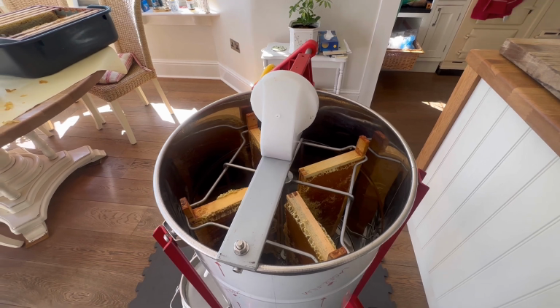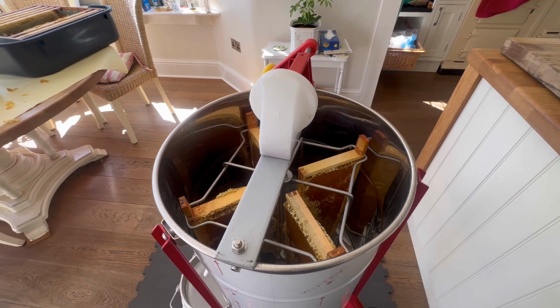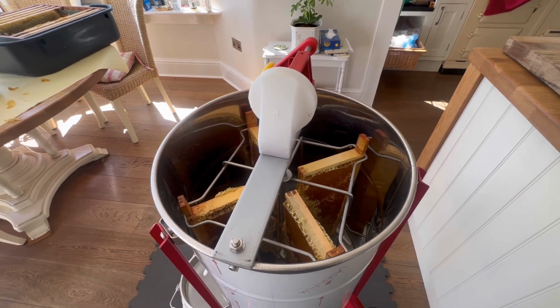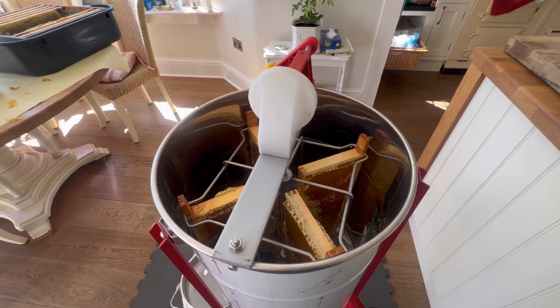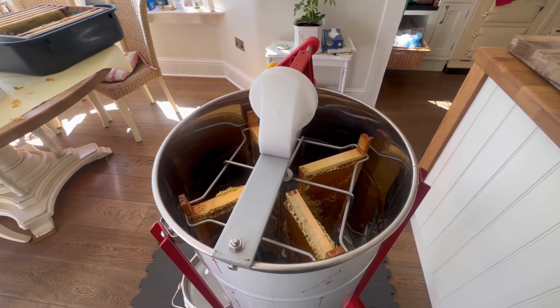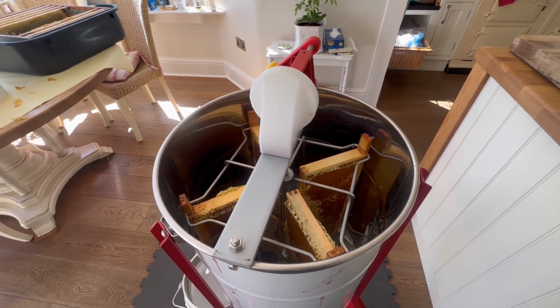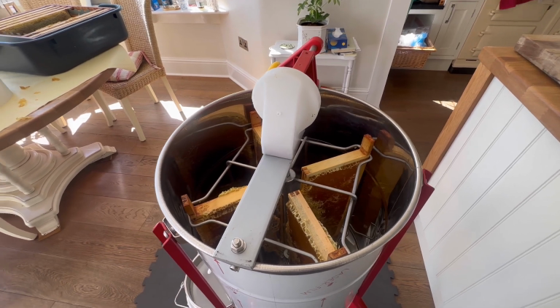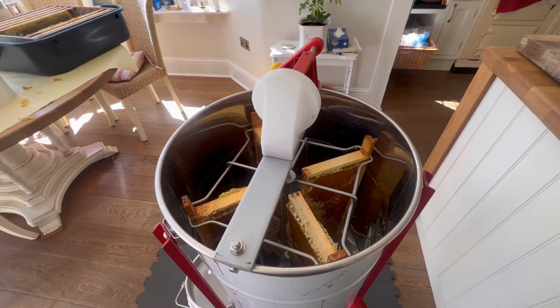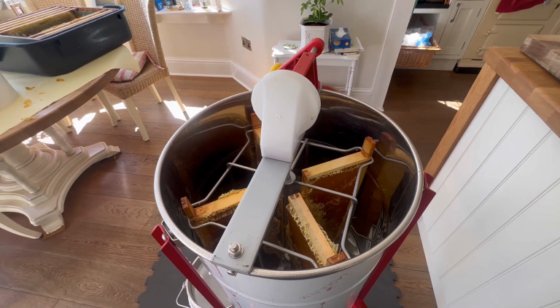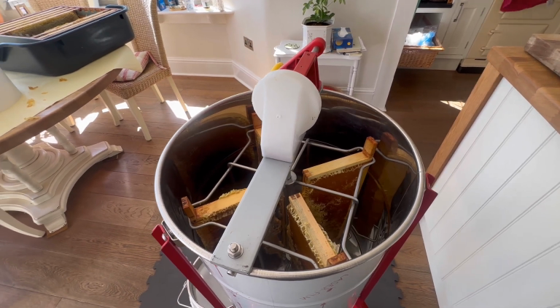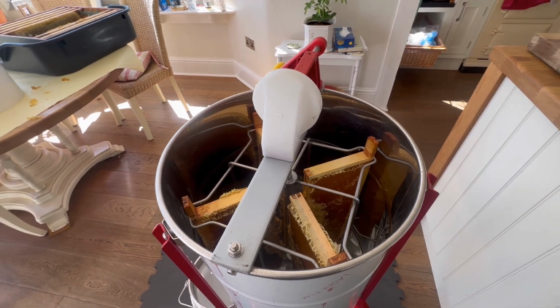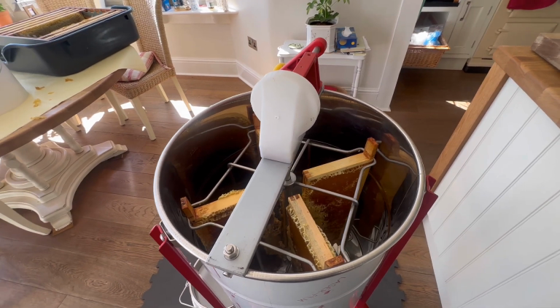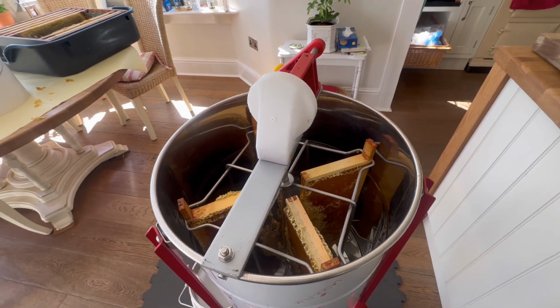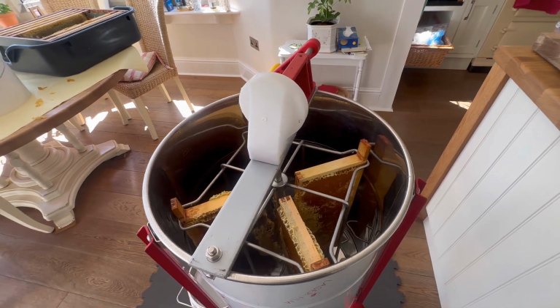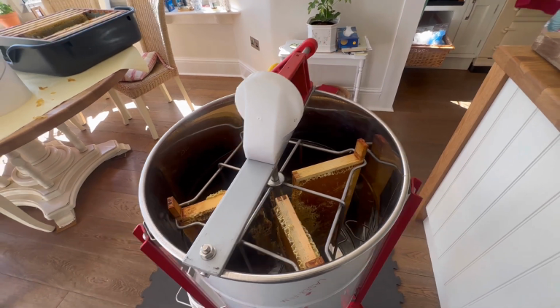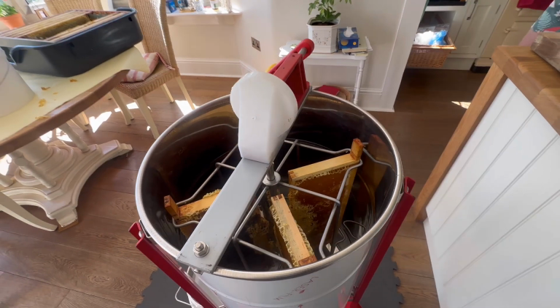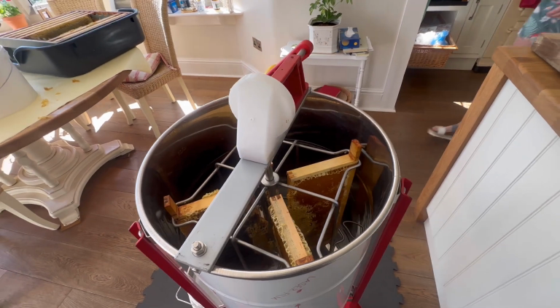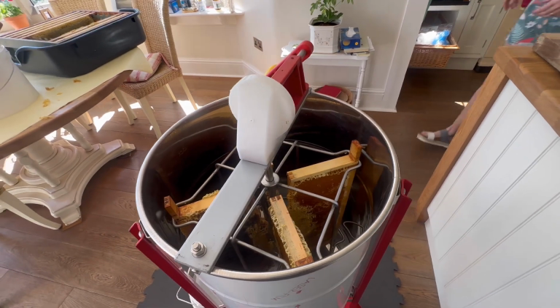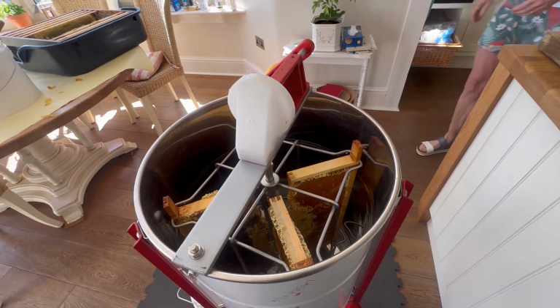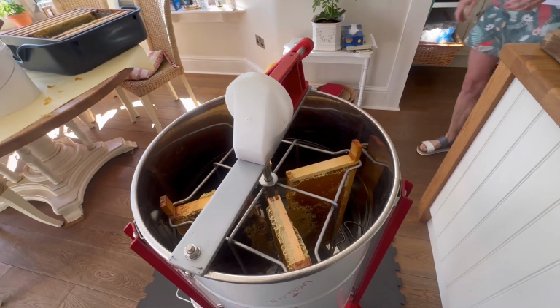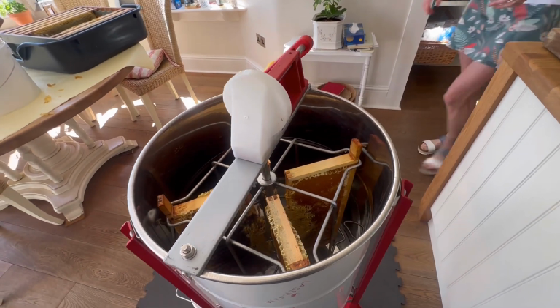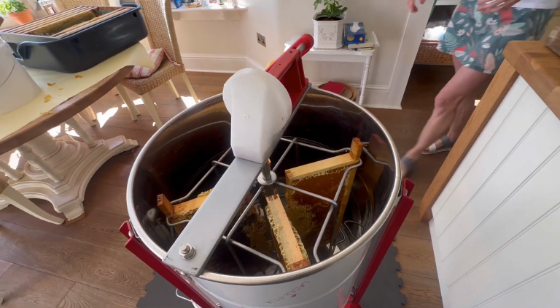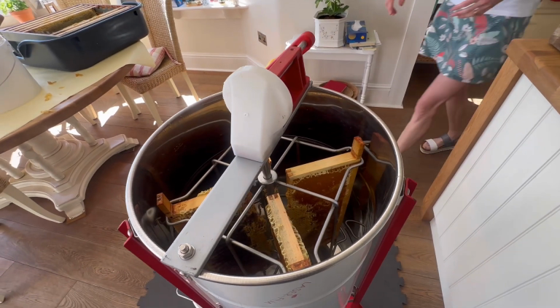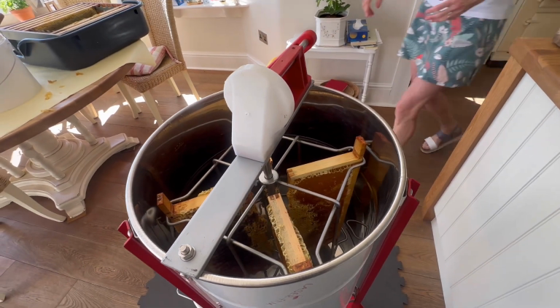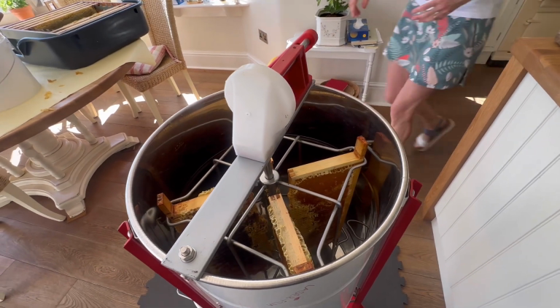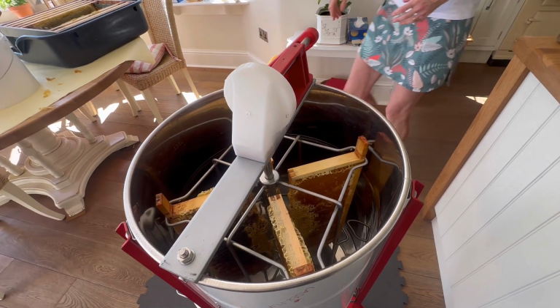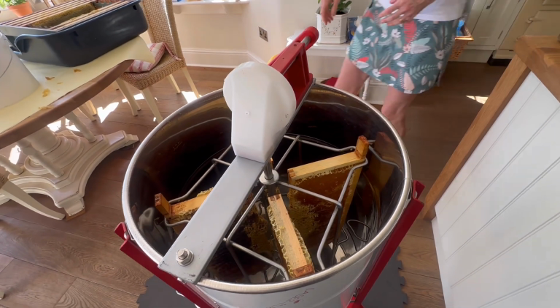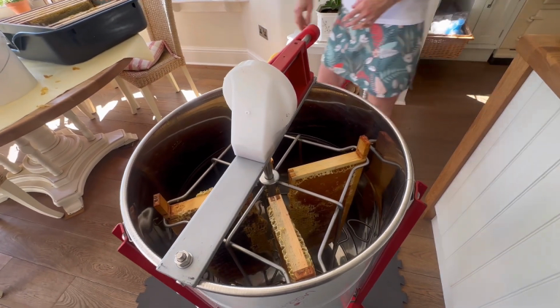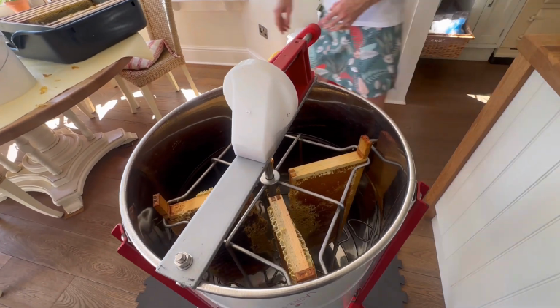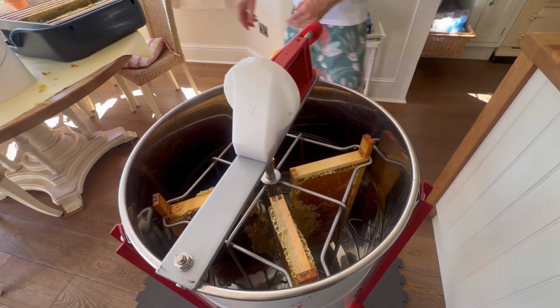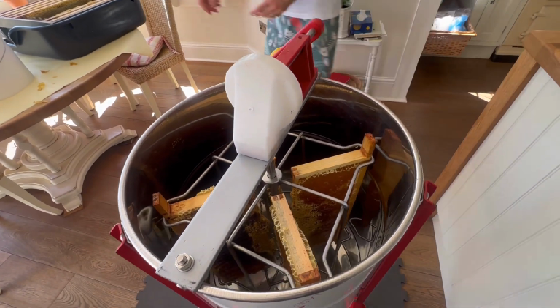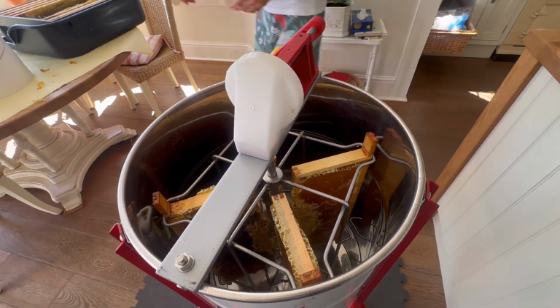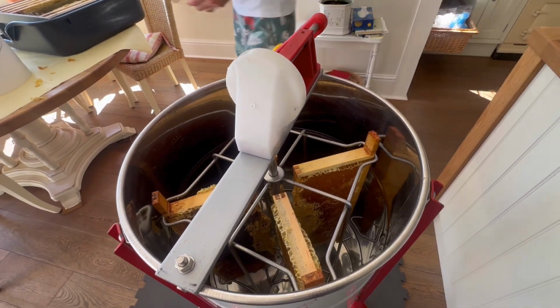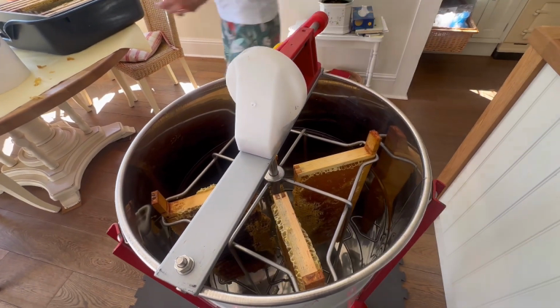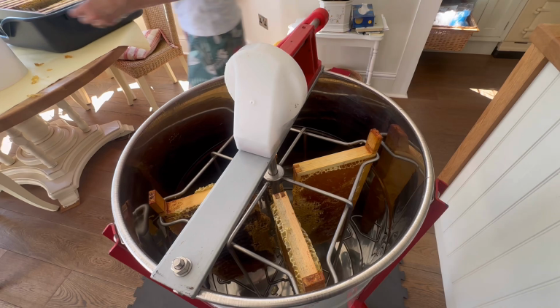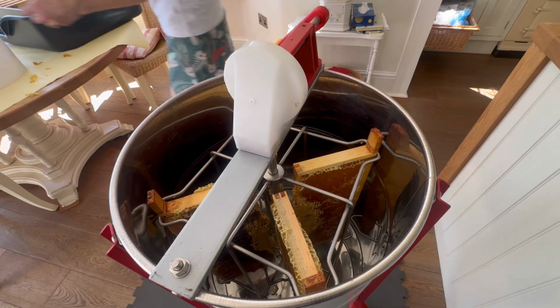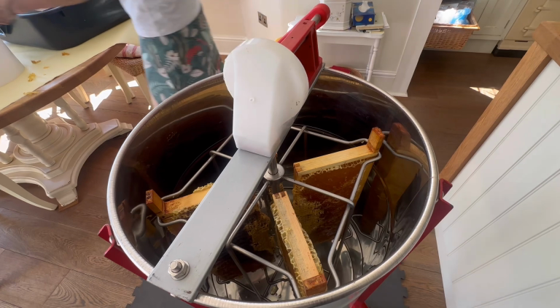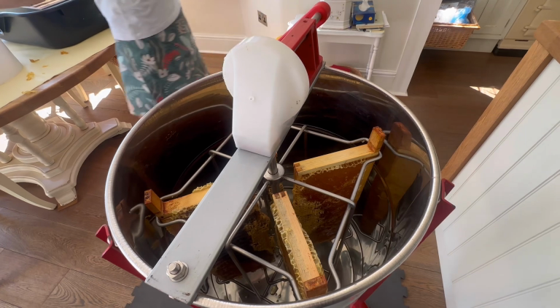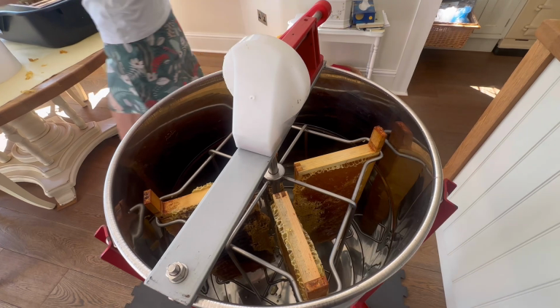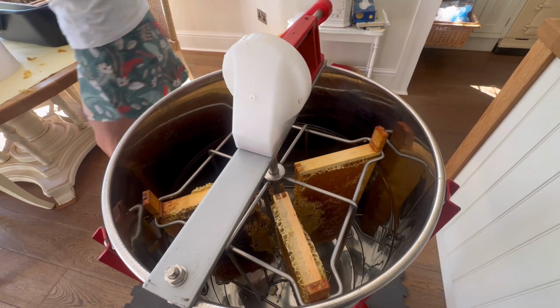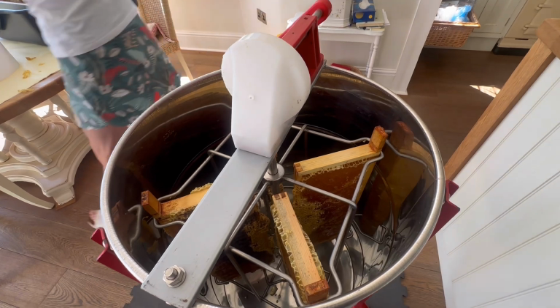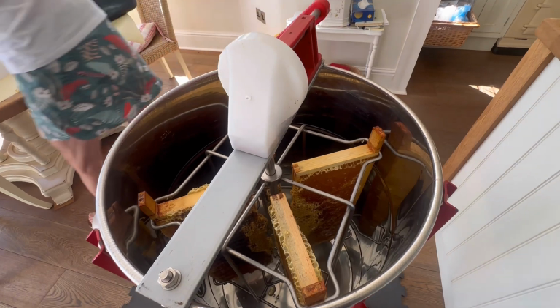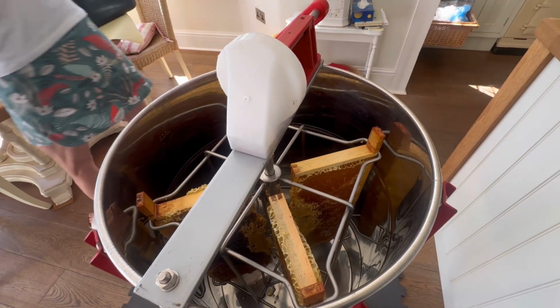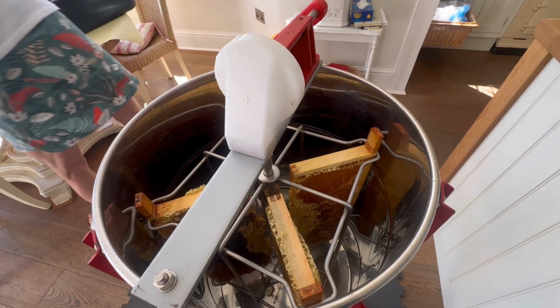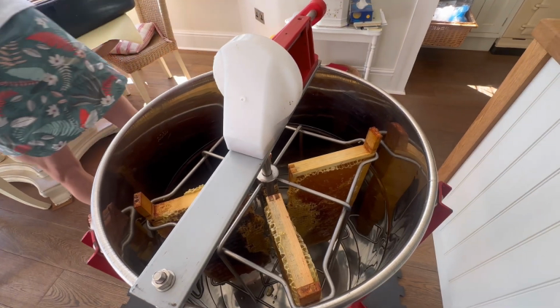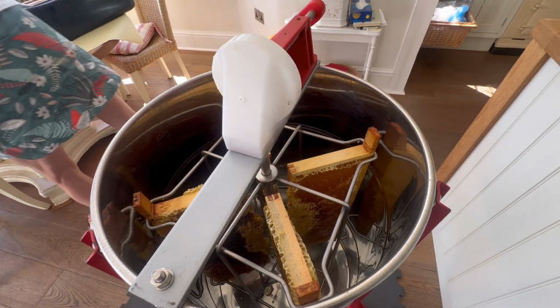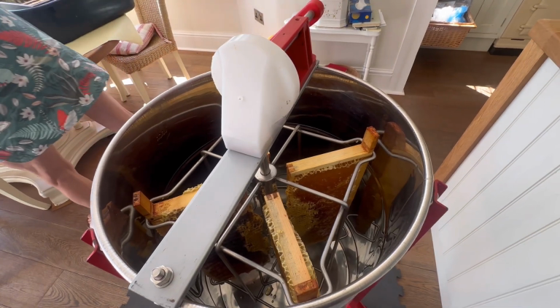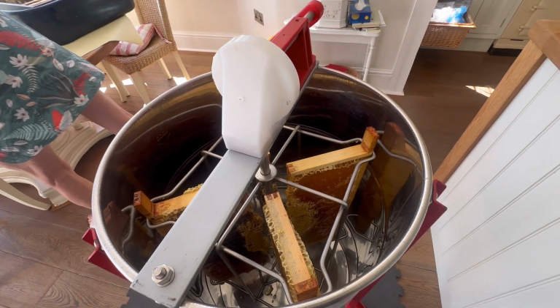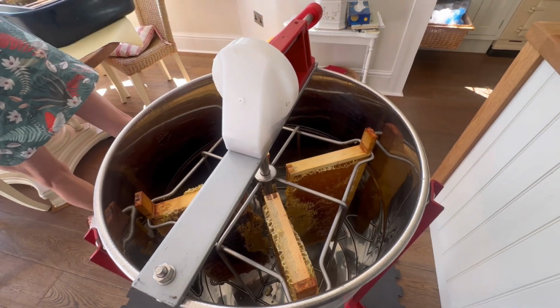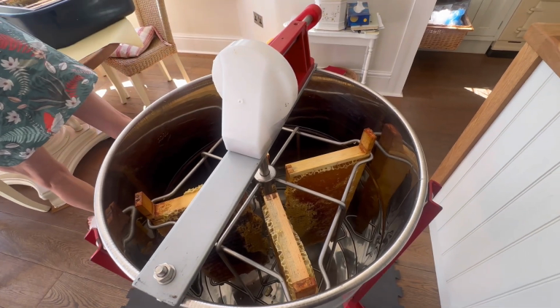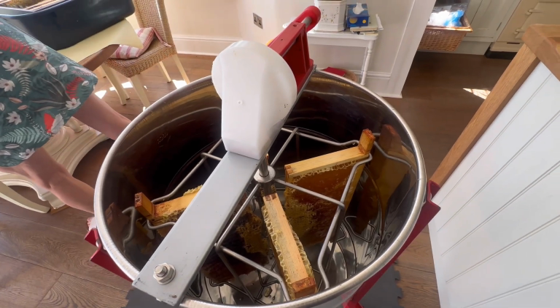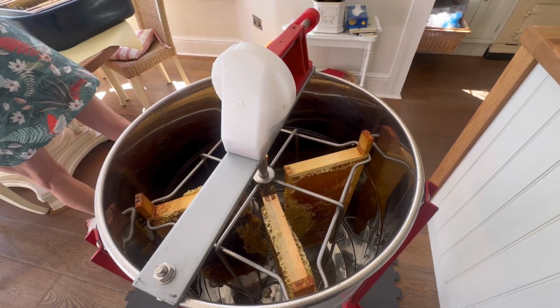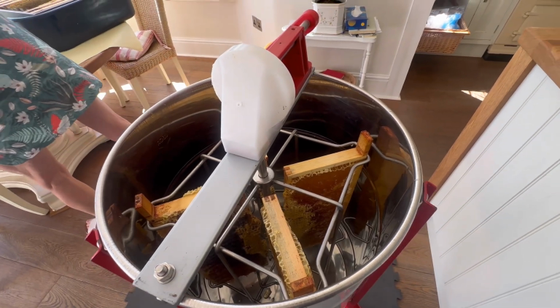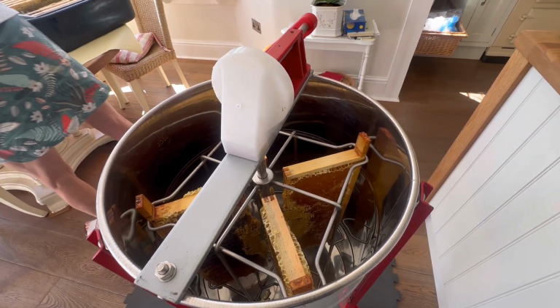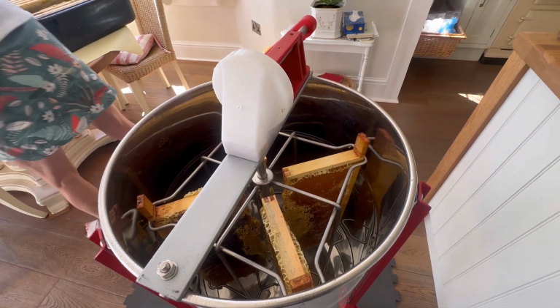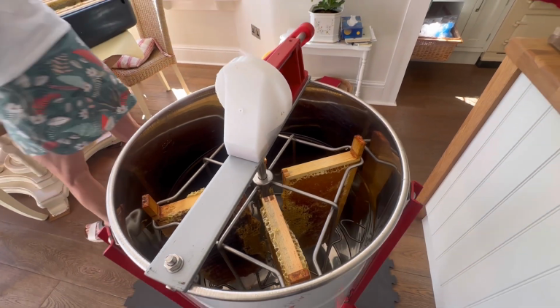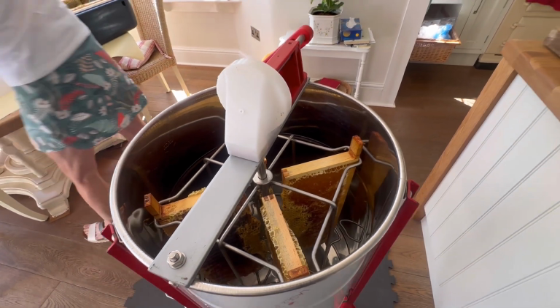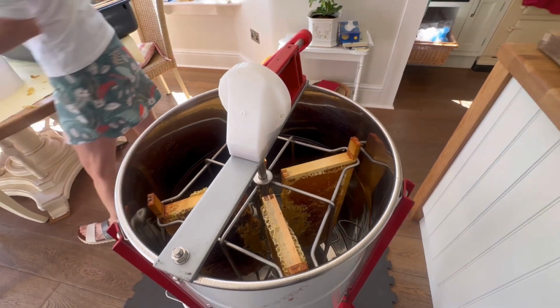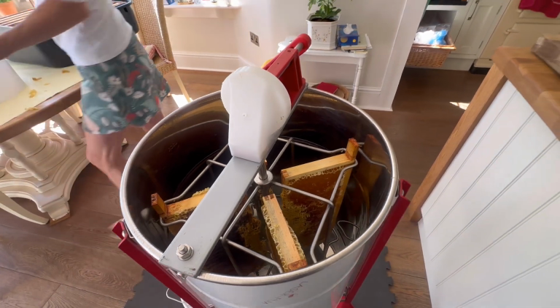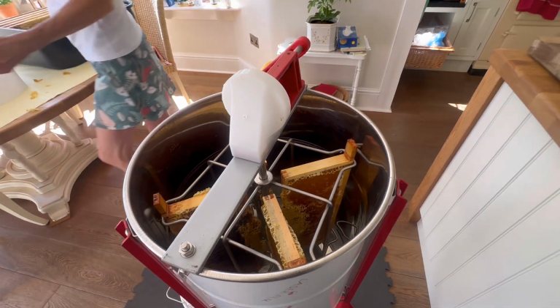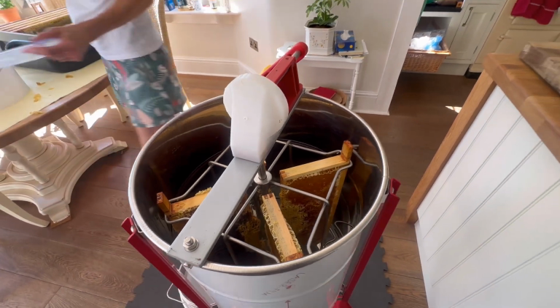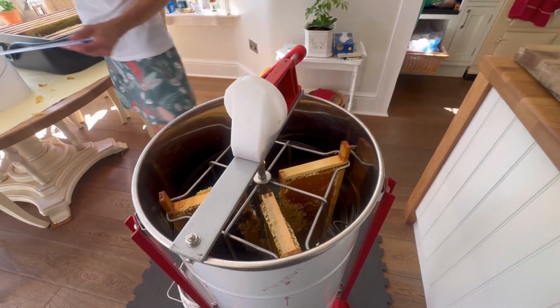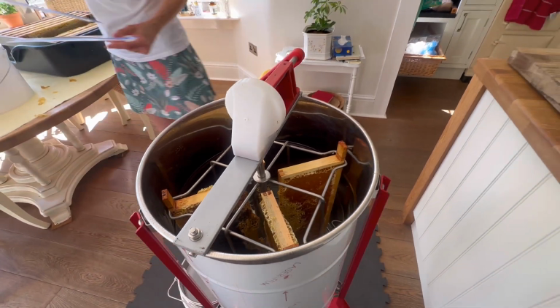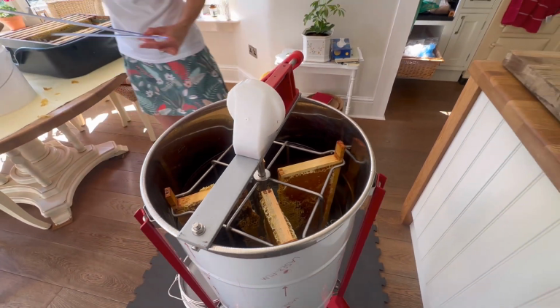Lovely beehive-shaped candles. You can see them all in there ready to go now, and Kate will show us the next steps.